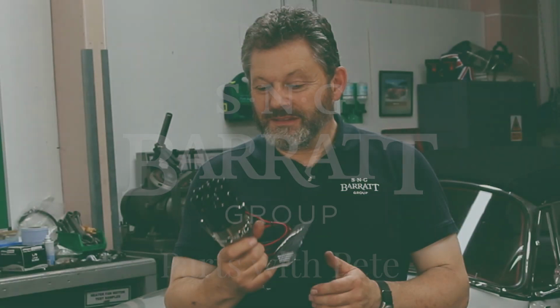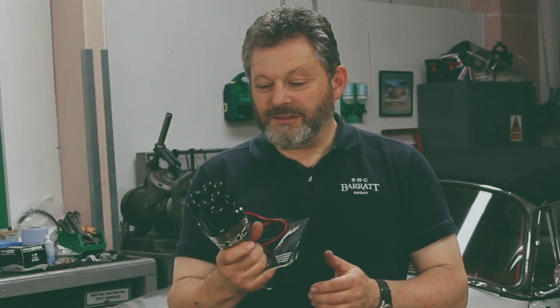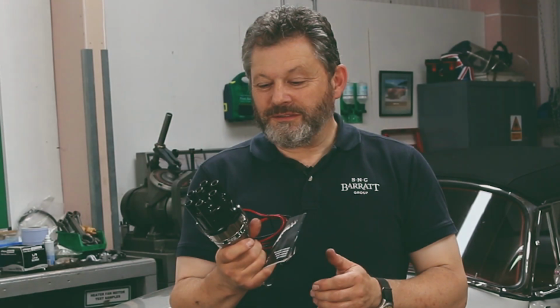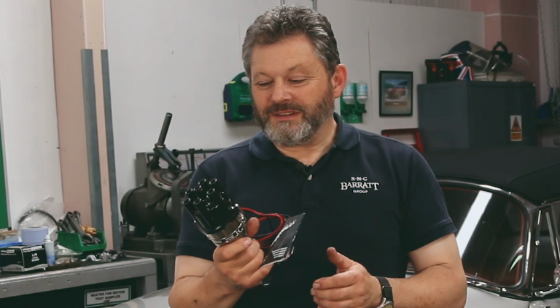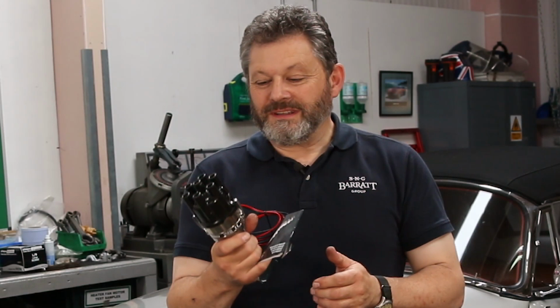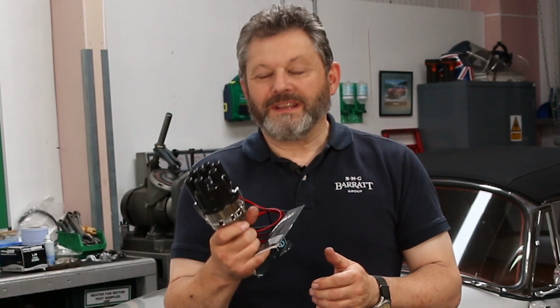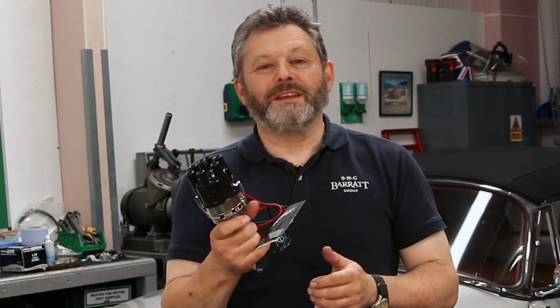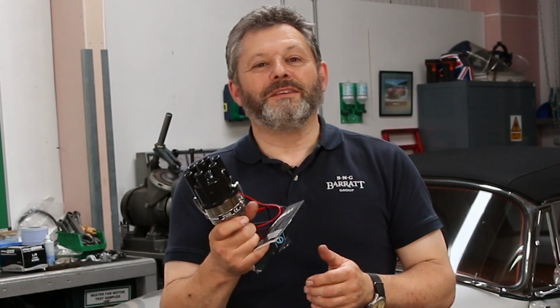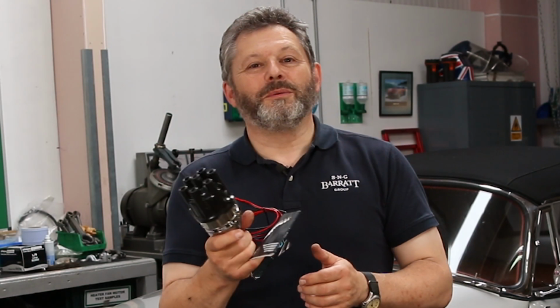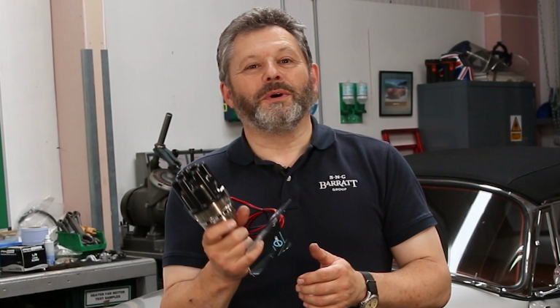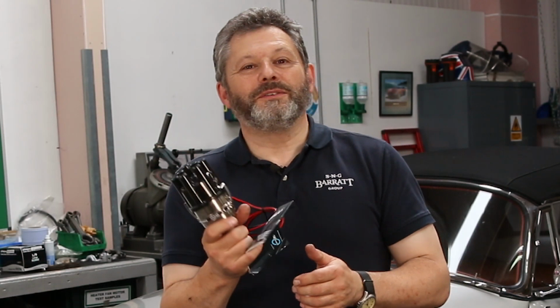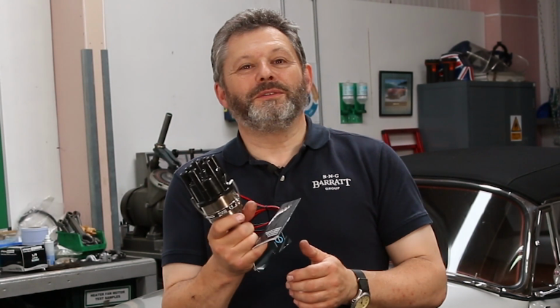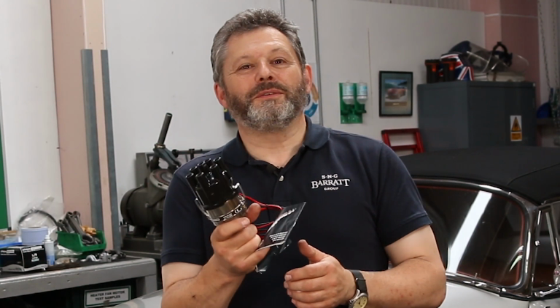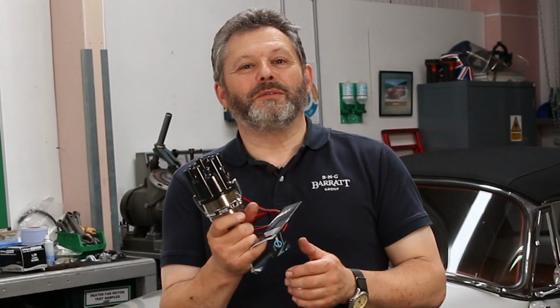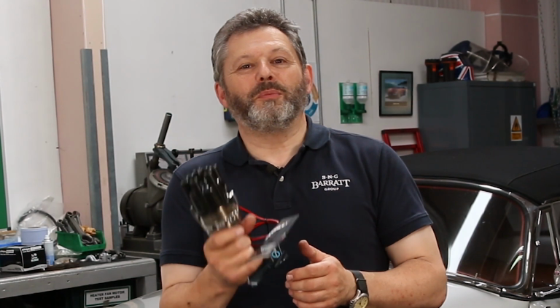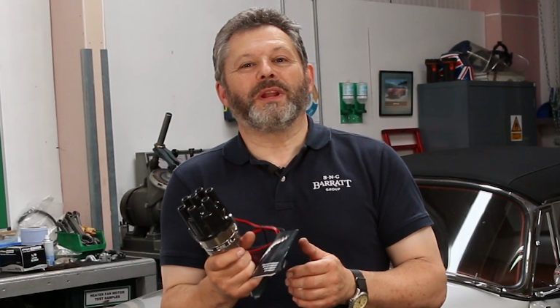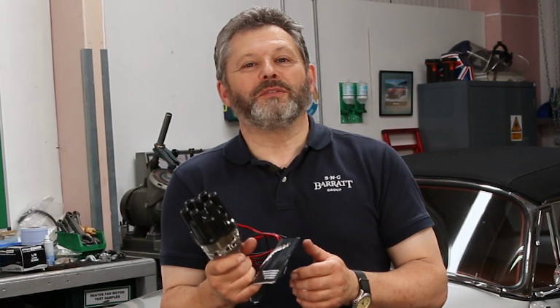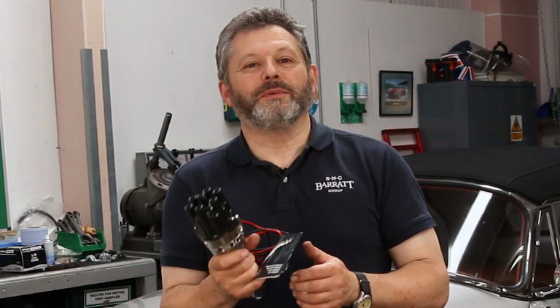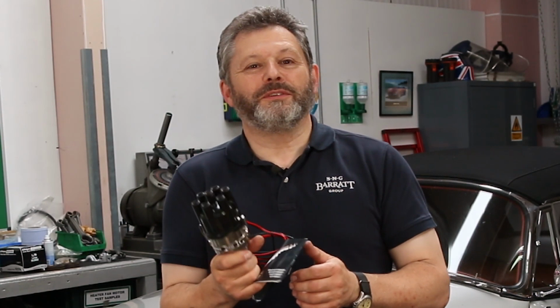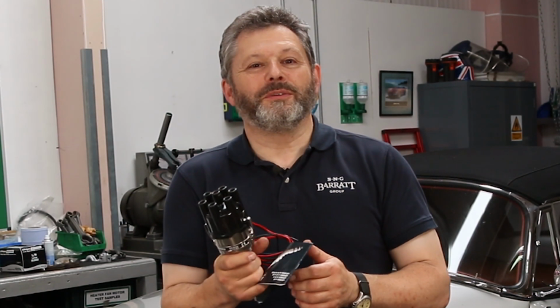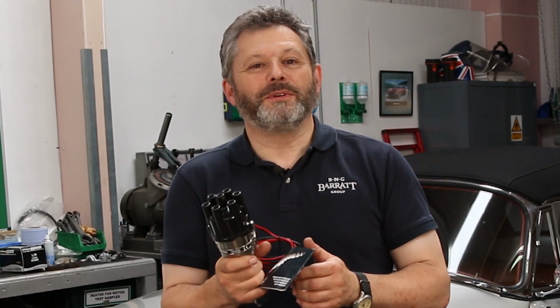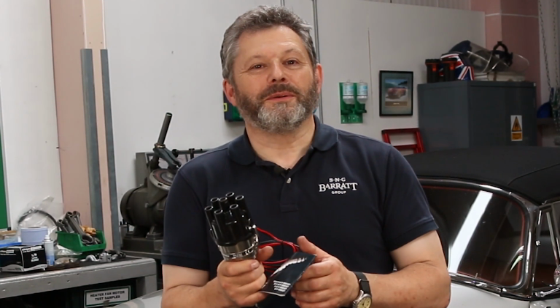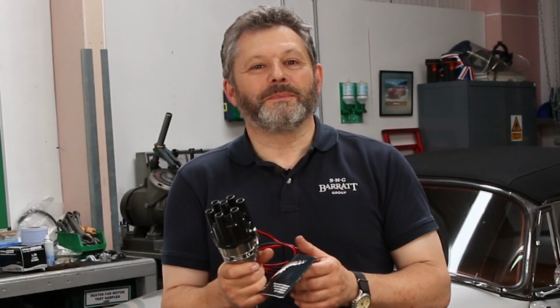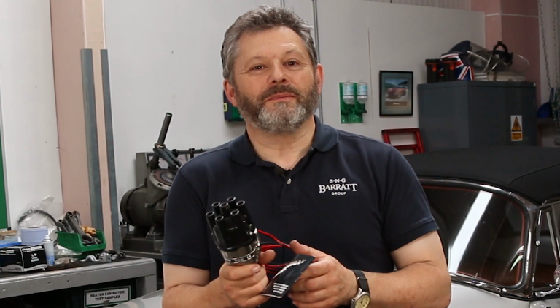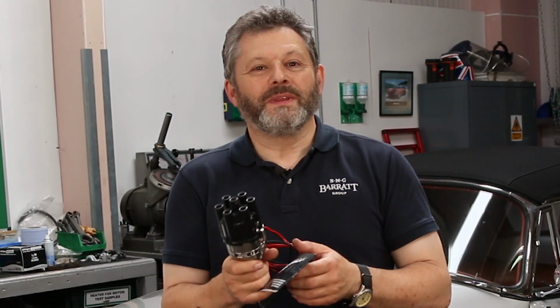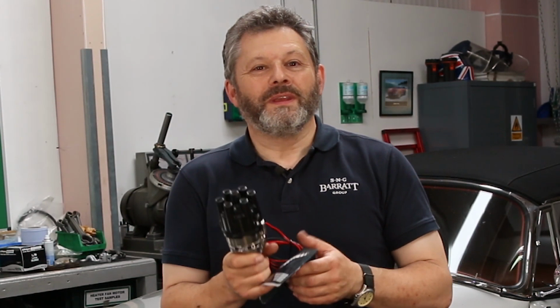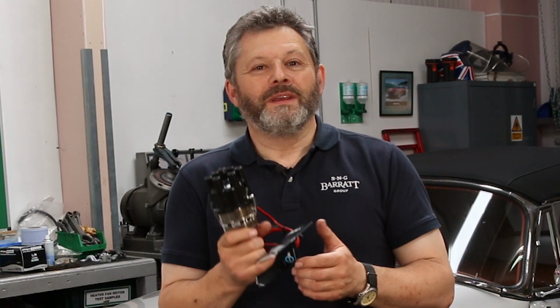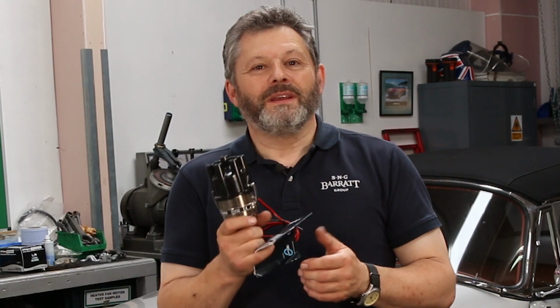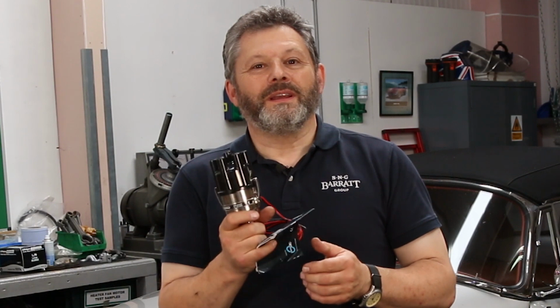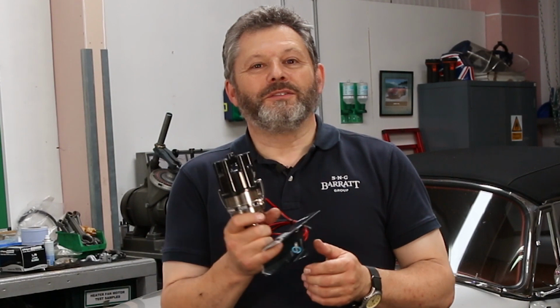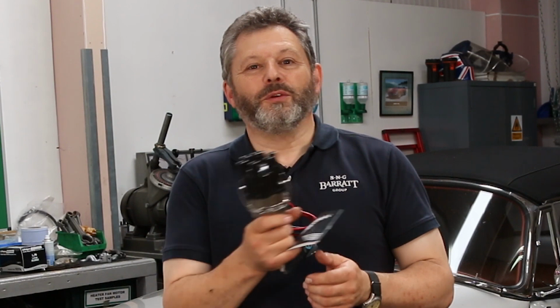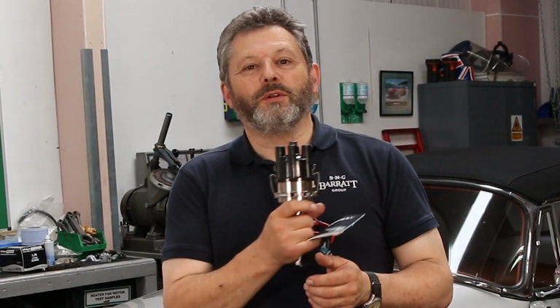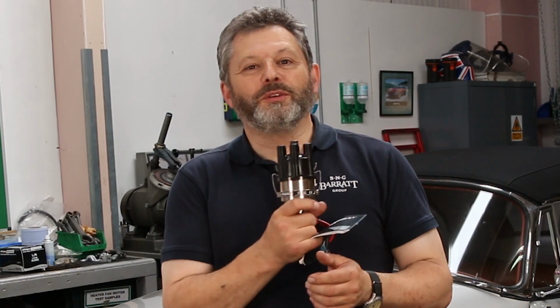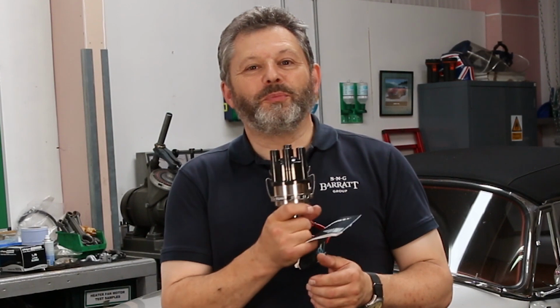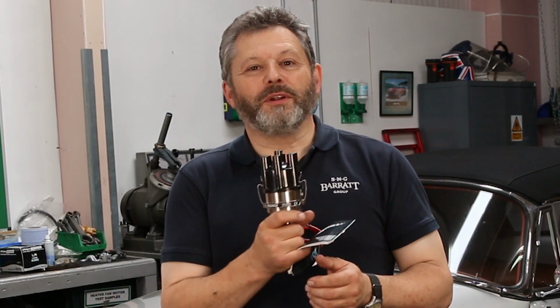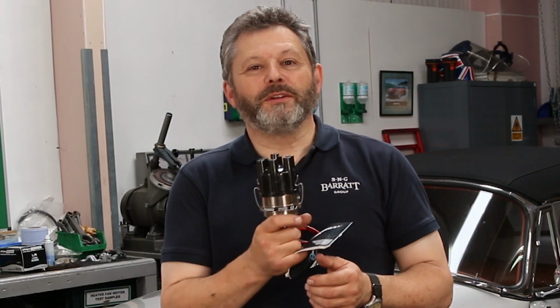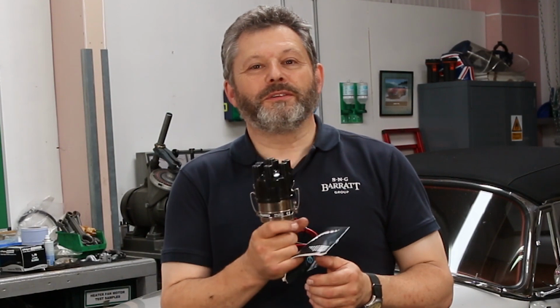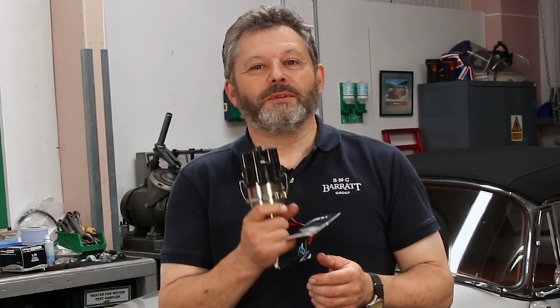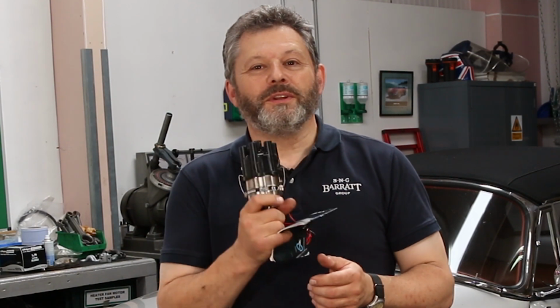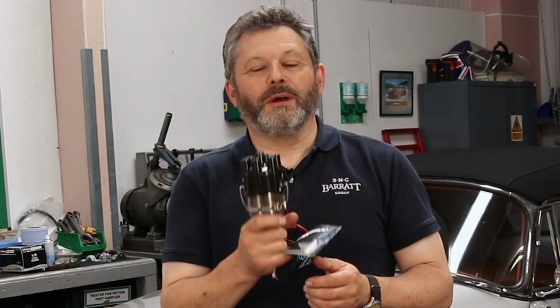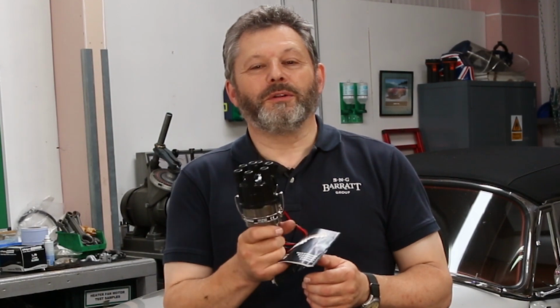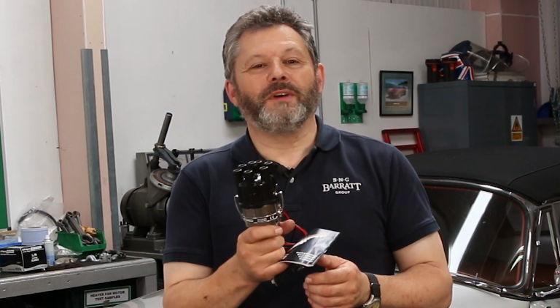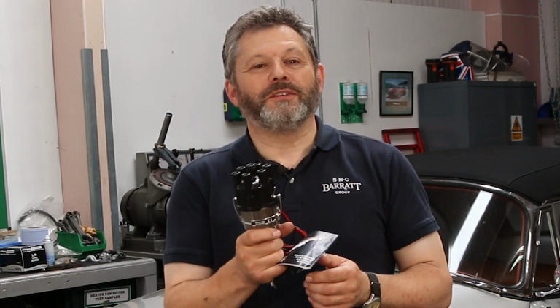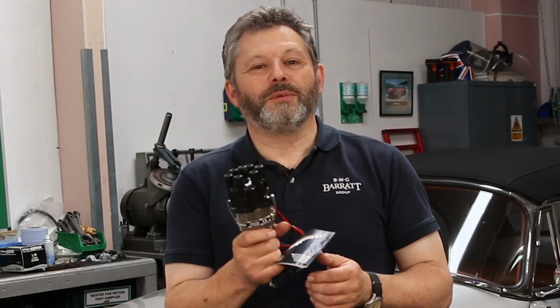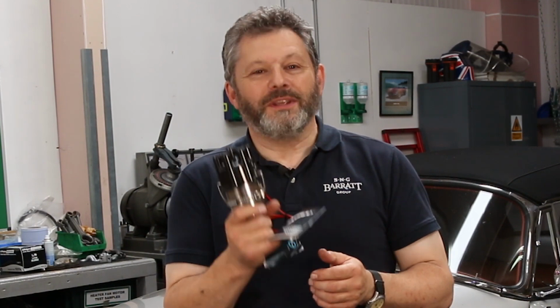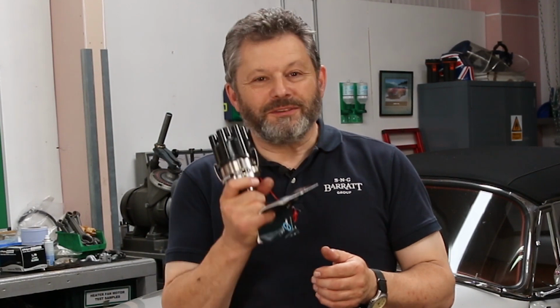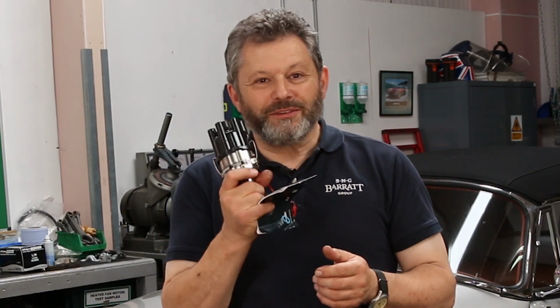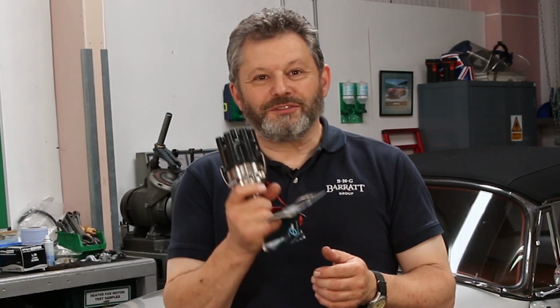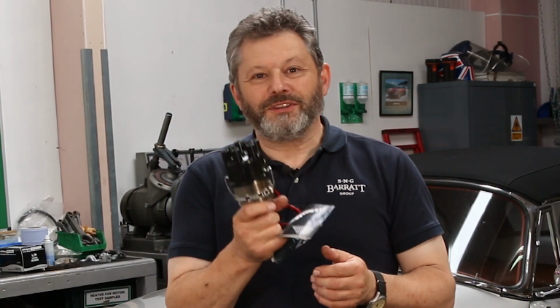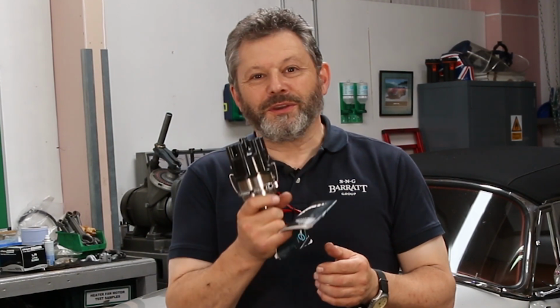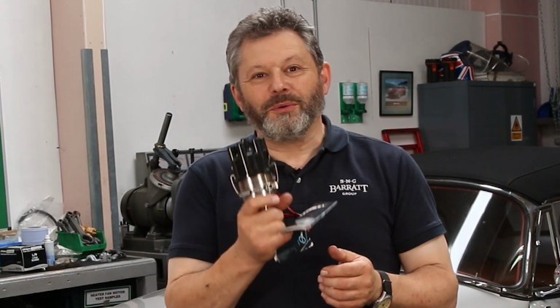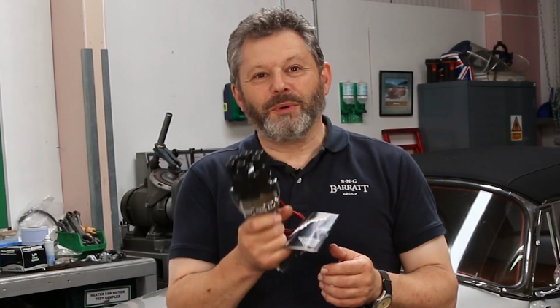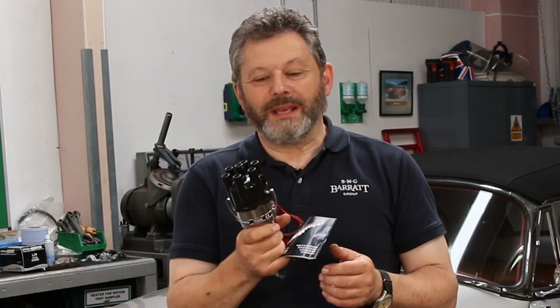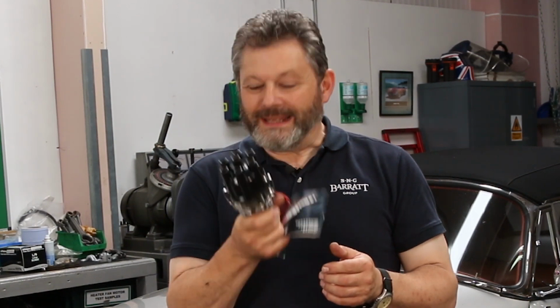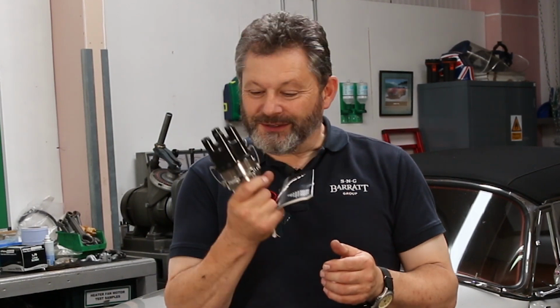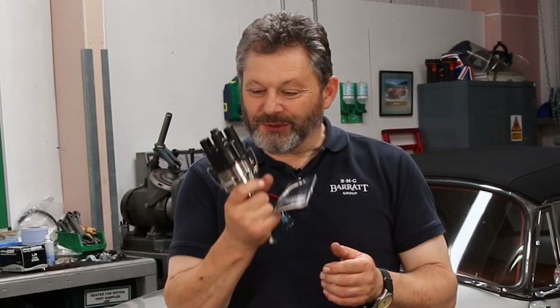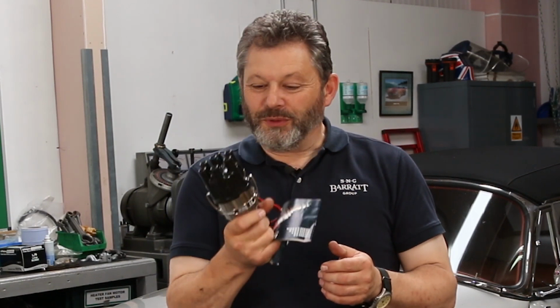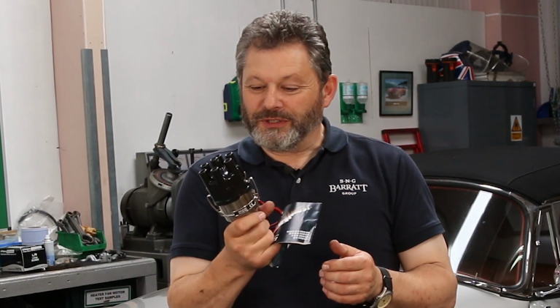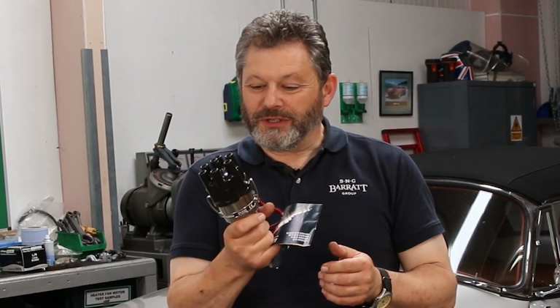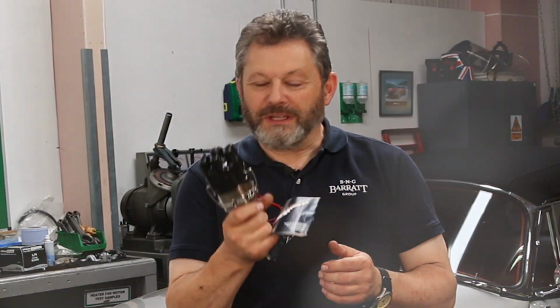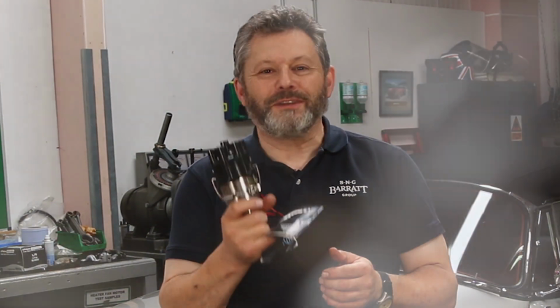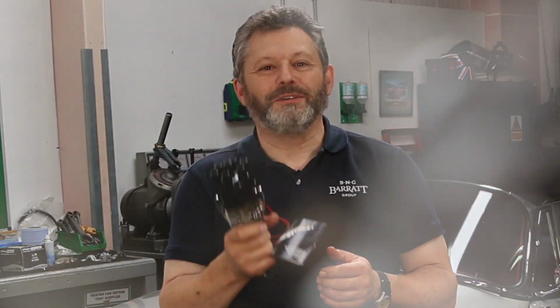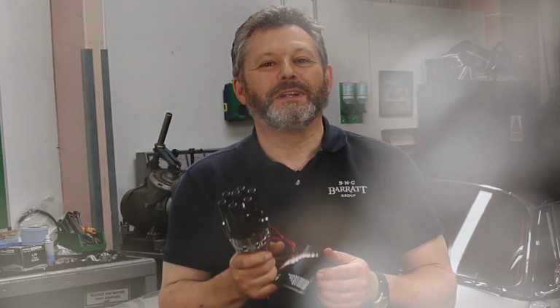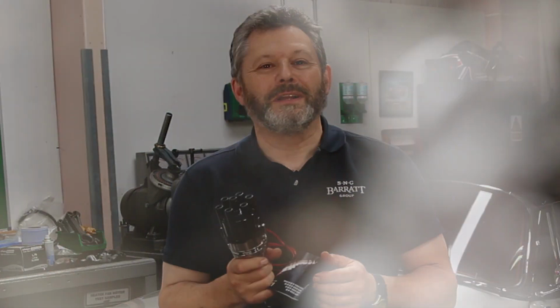This is a 123 replacement distributor. It's an all-new product with no mechanical parts to stick or wear — it's all done electronically.